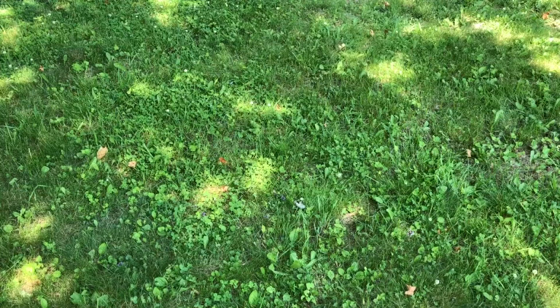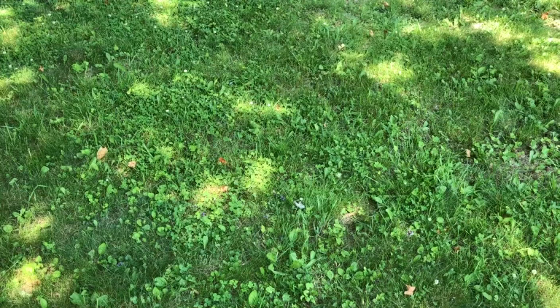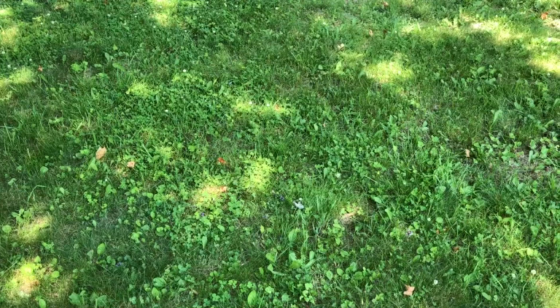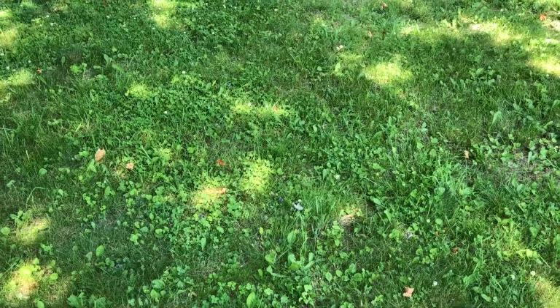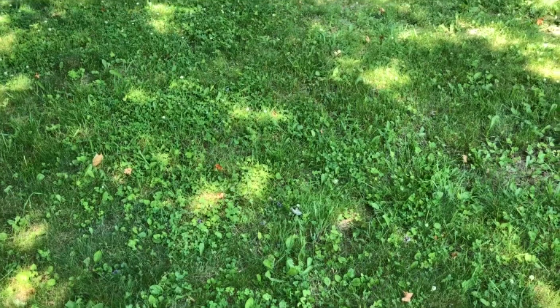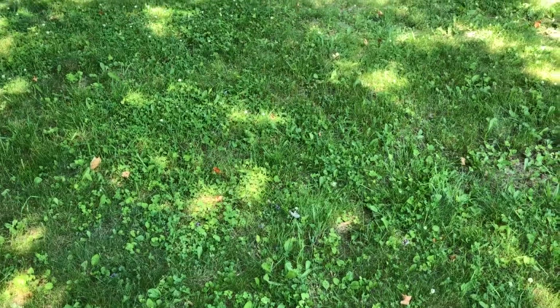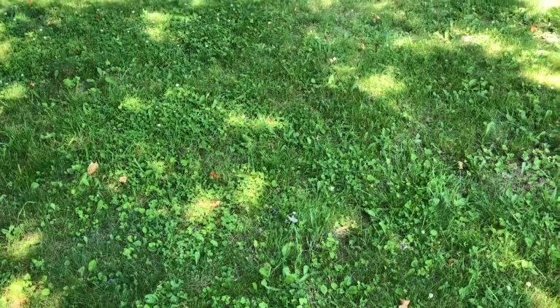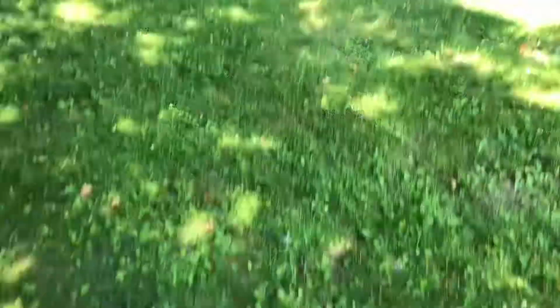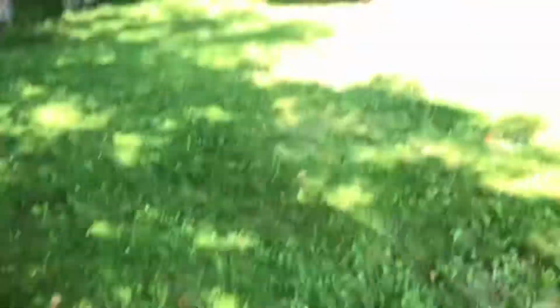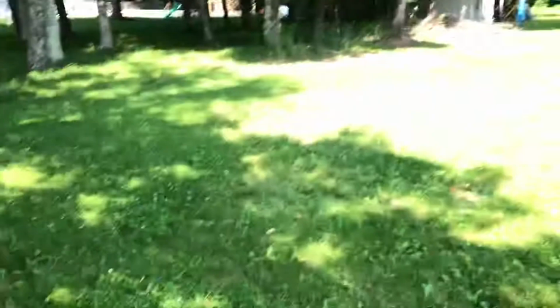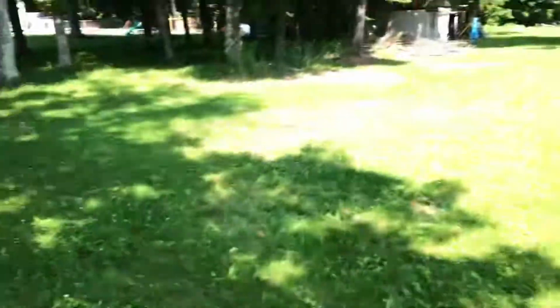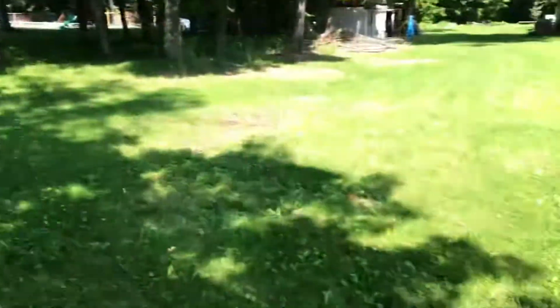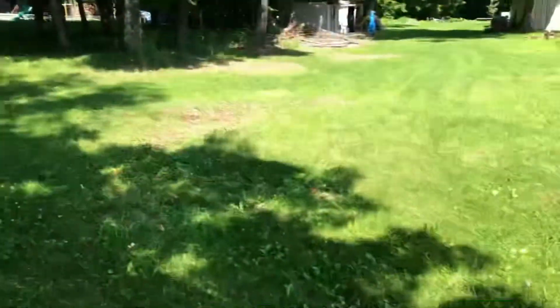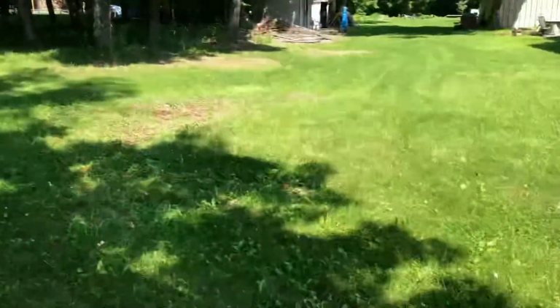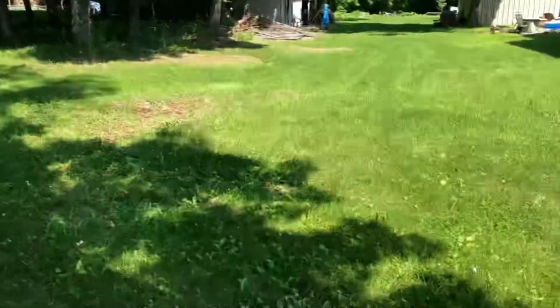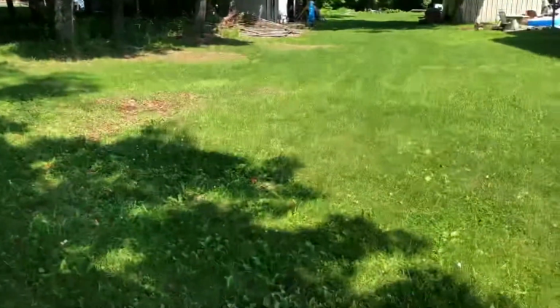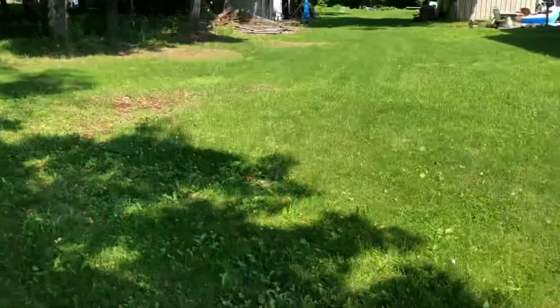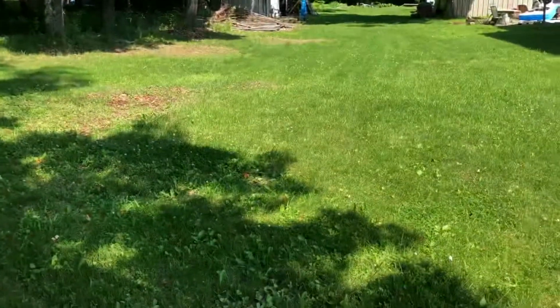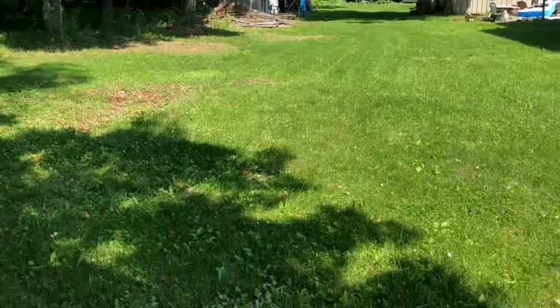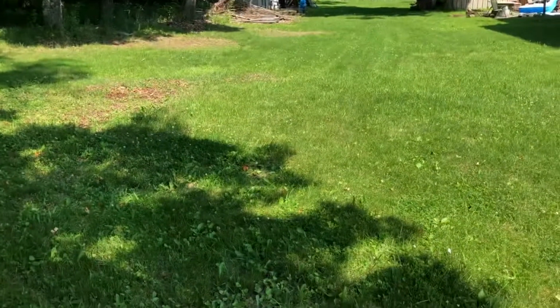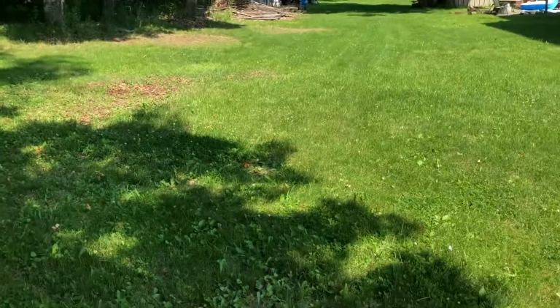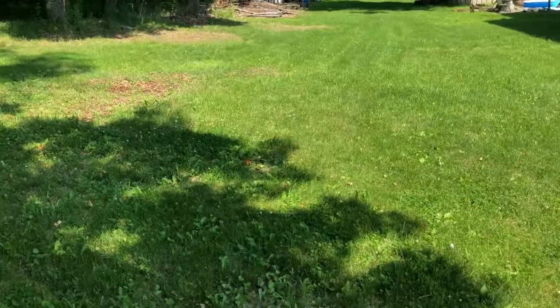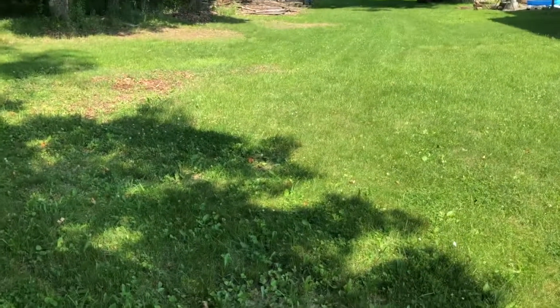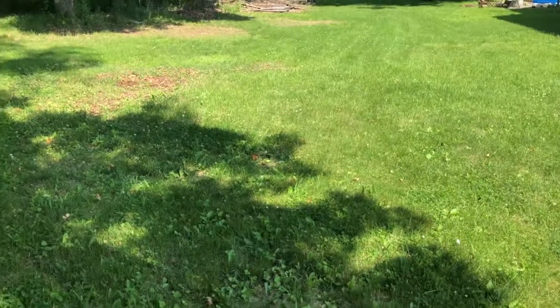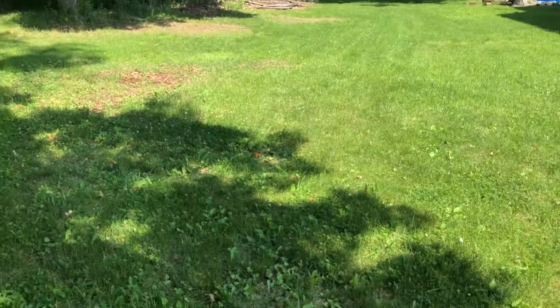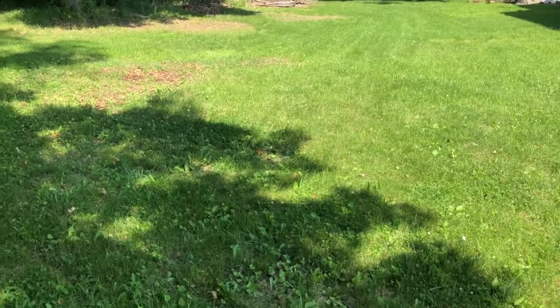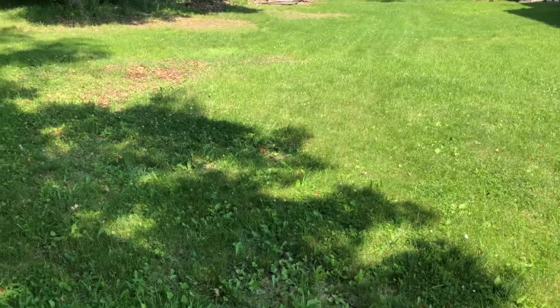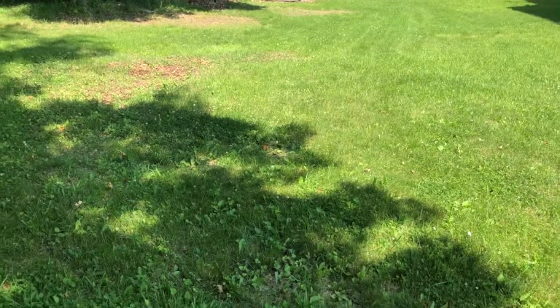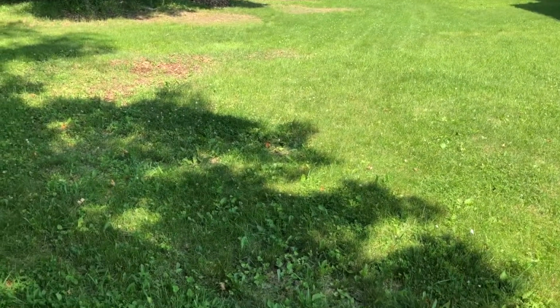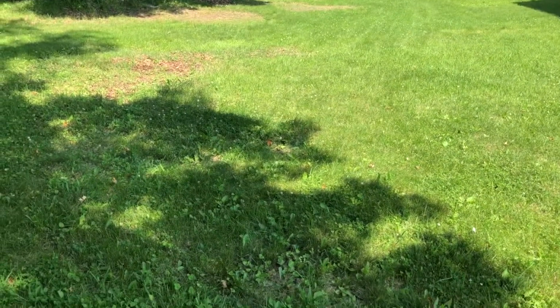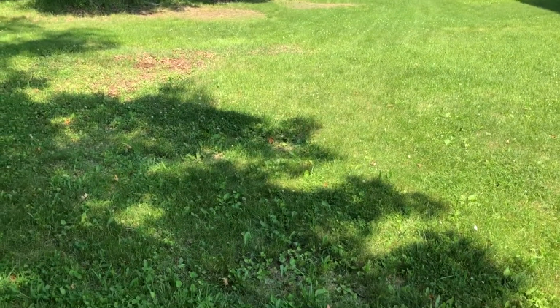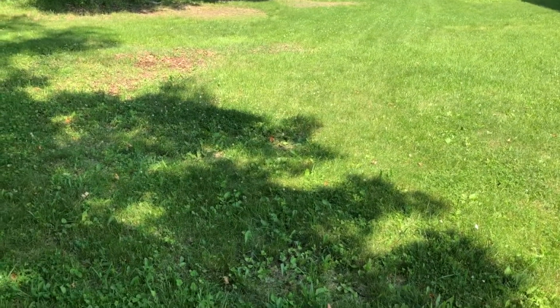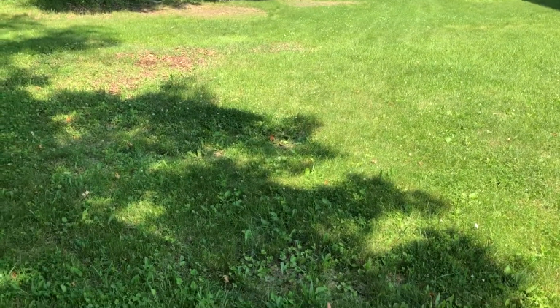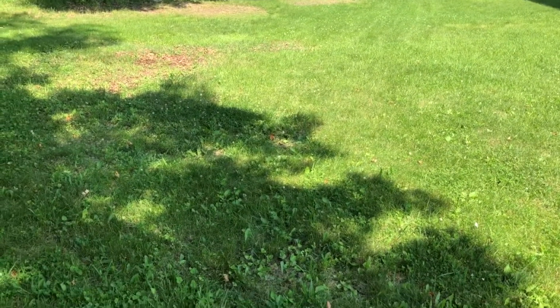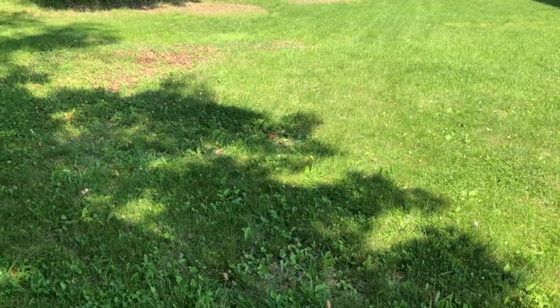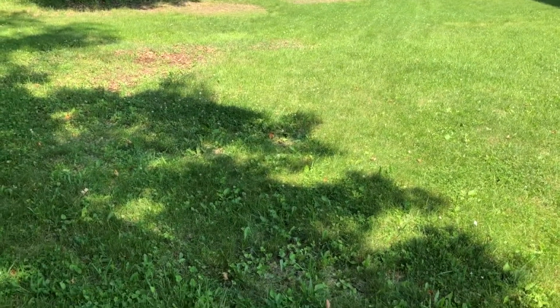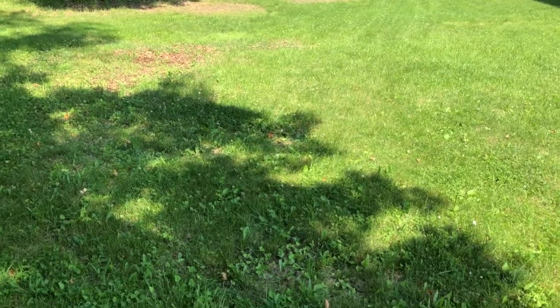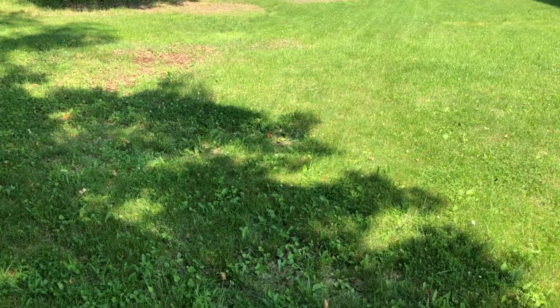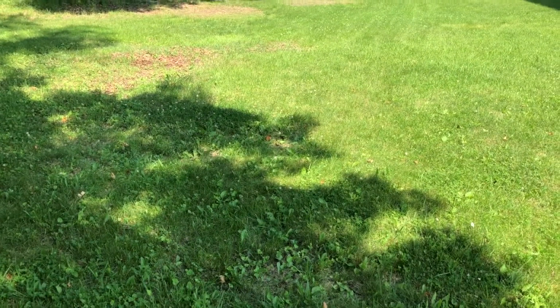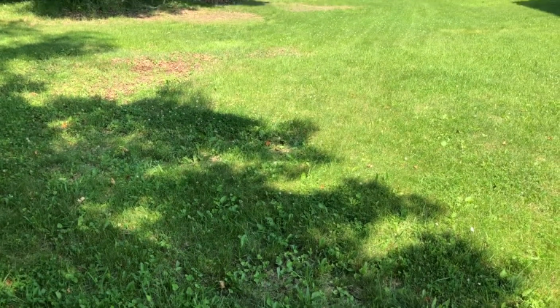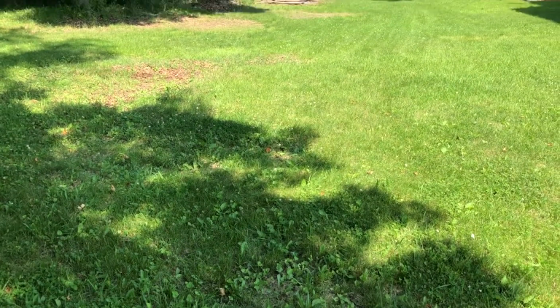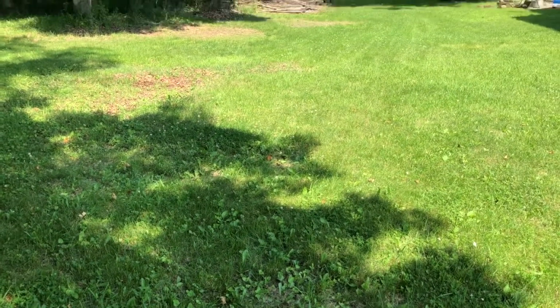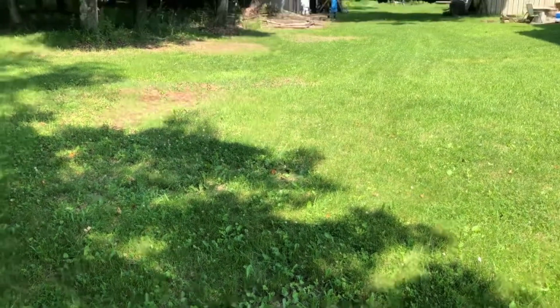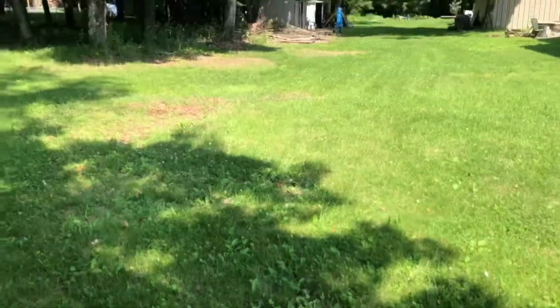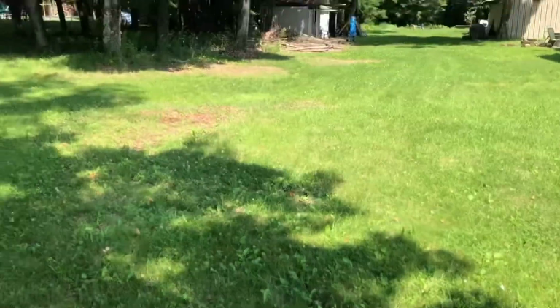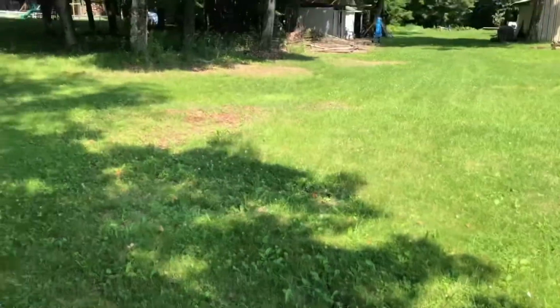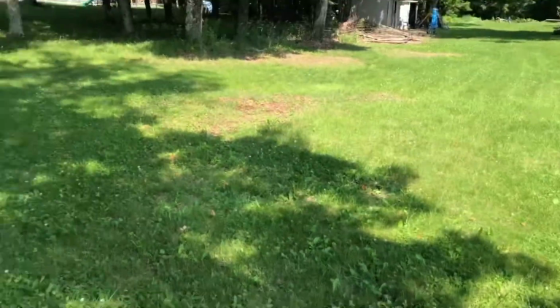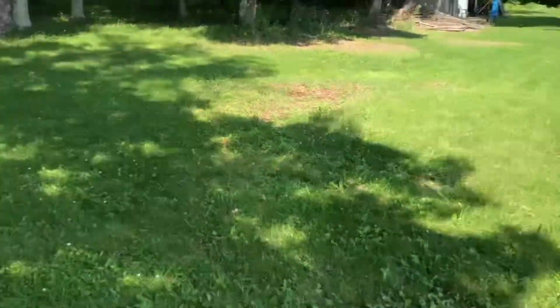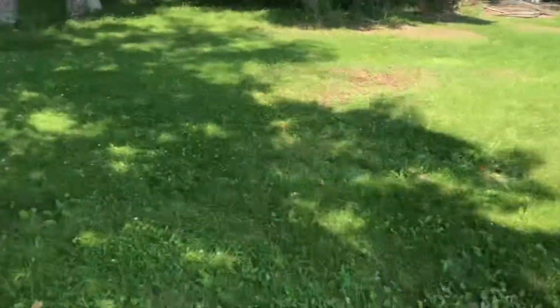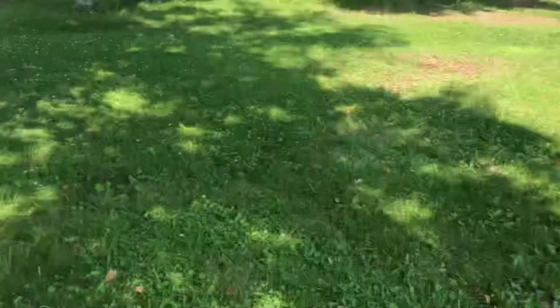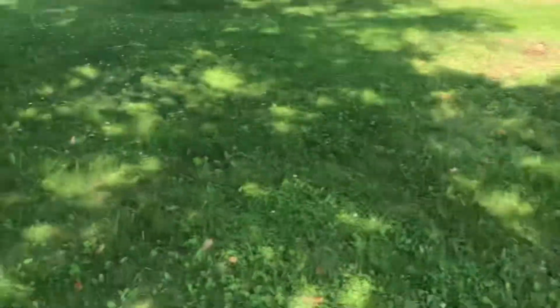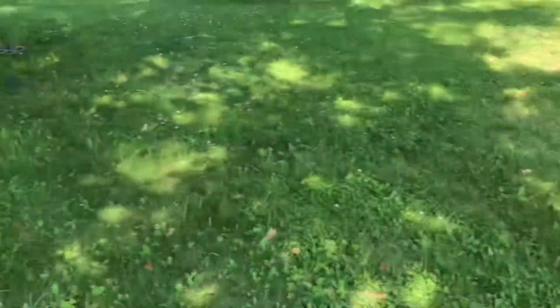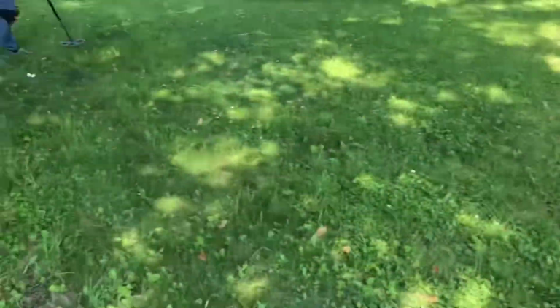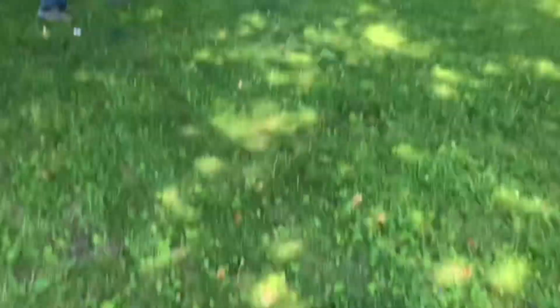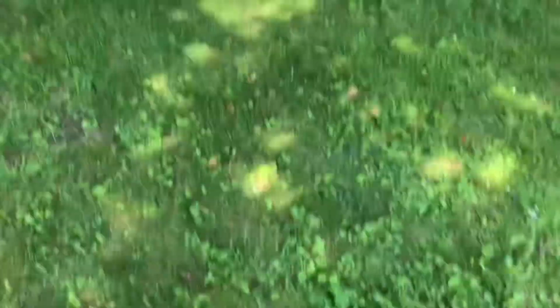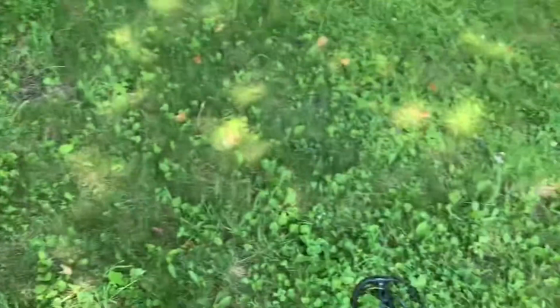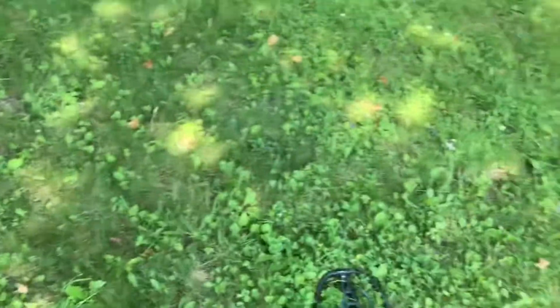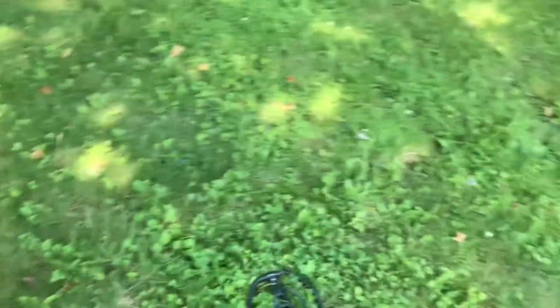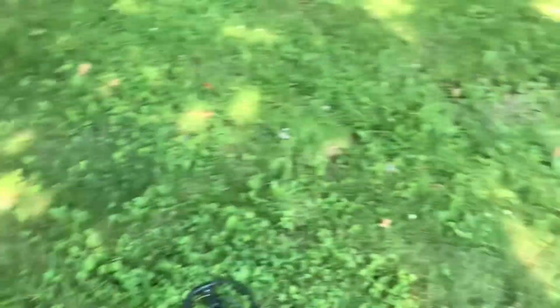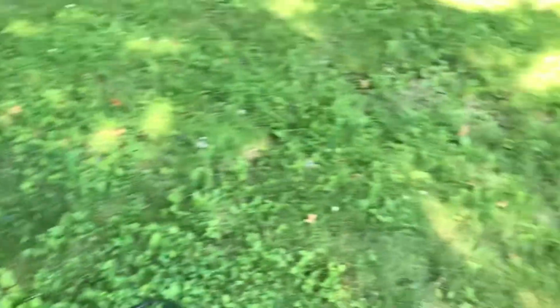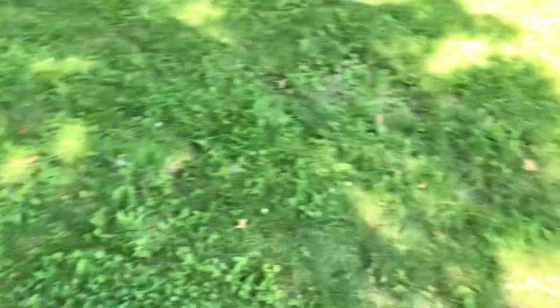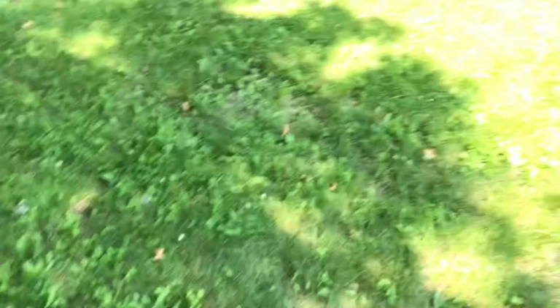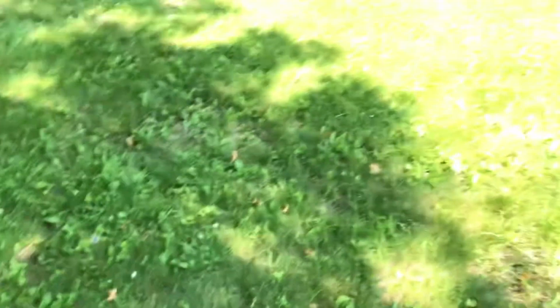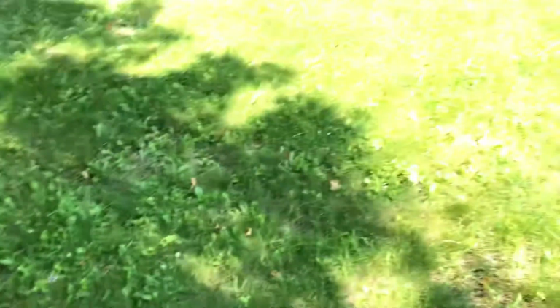All right guys, we're out here in Johnsonville, New York at an 1800s house. Let's see what we can find.